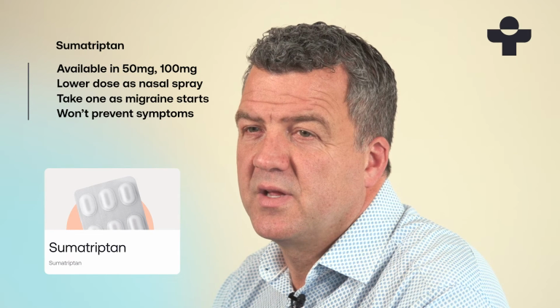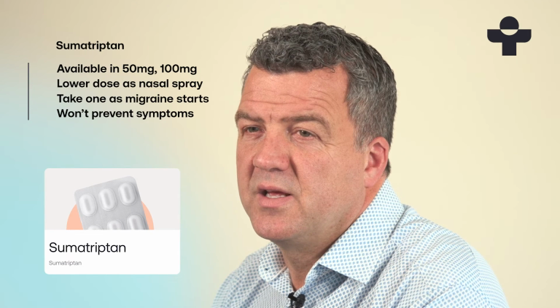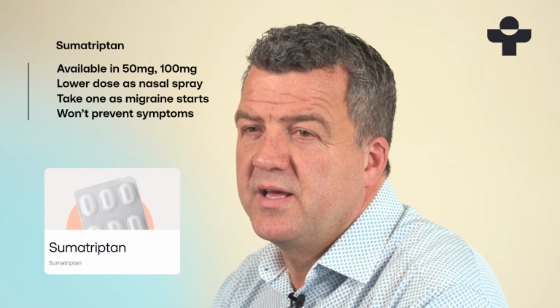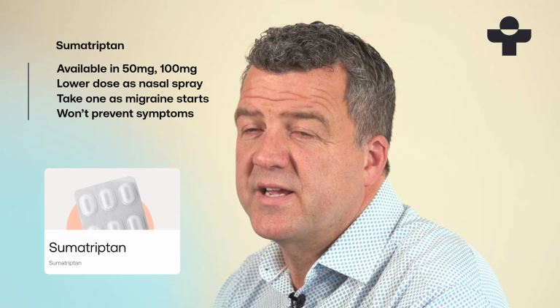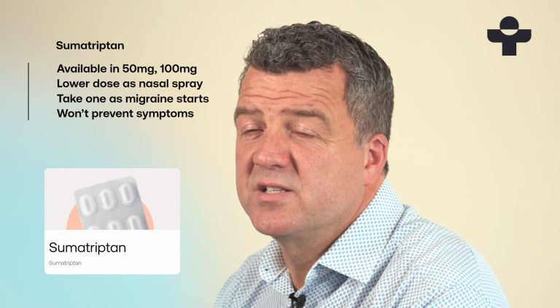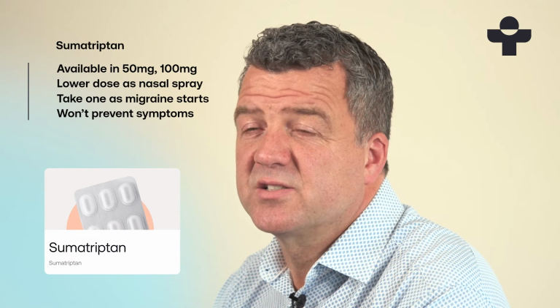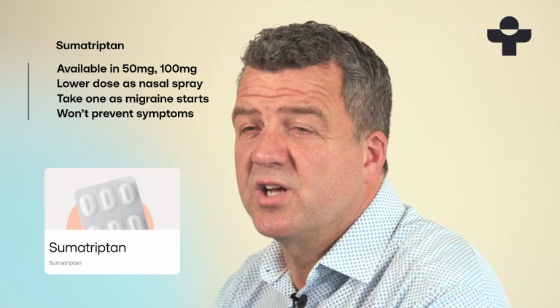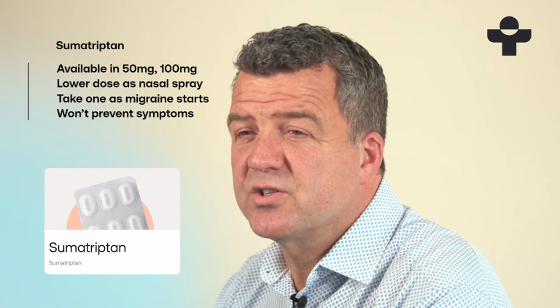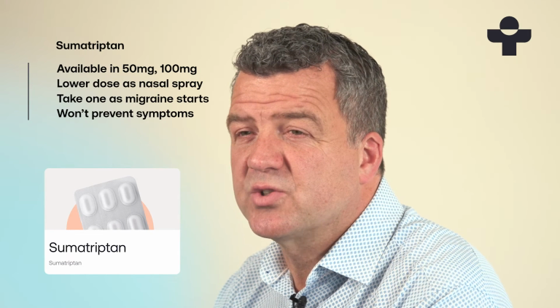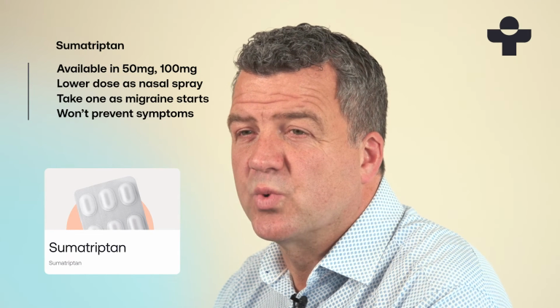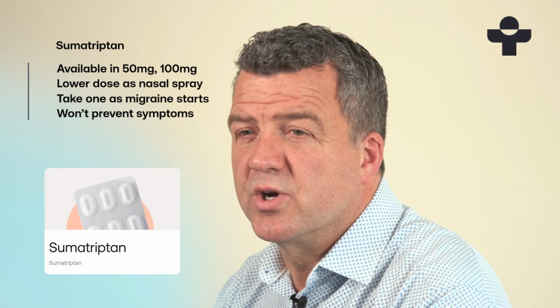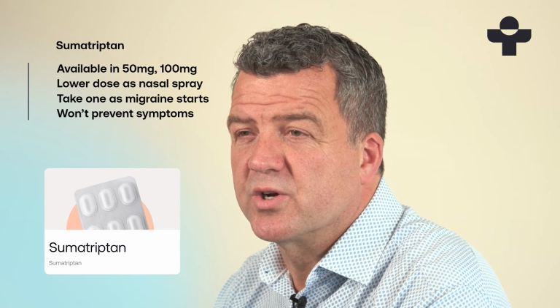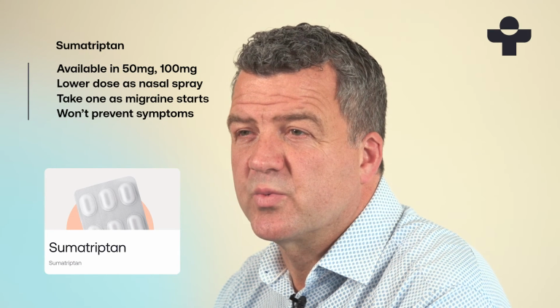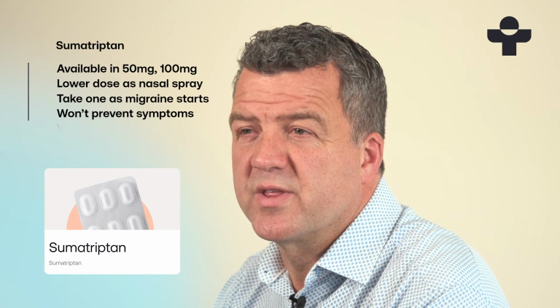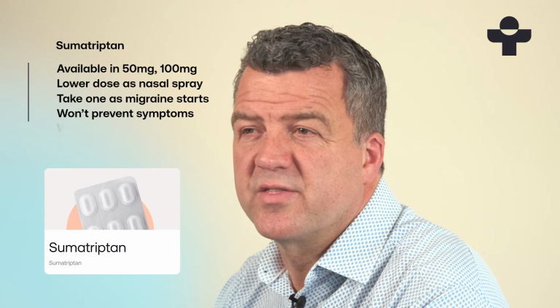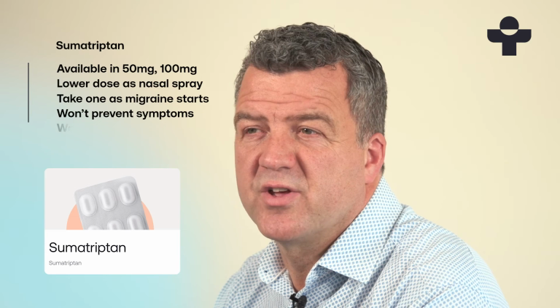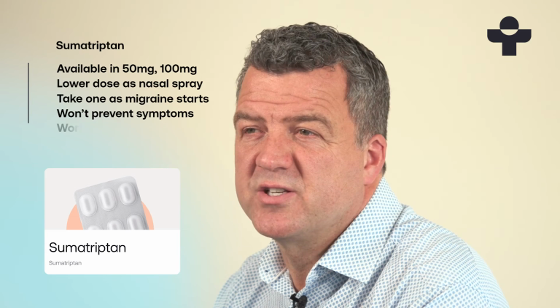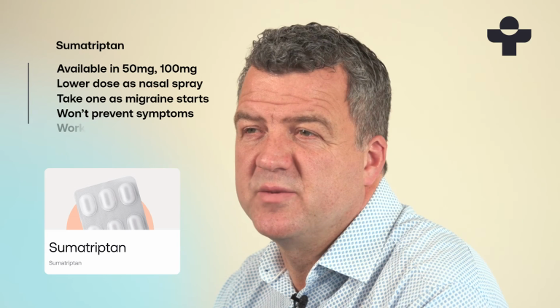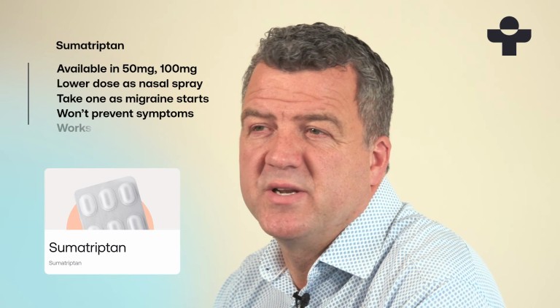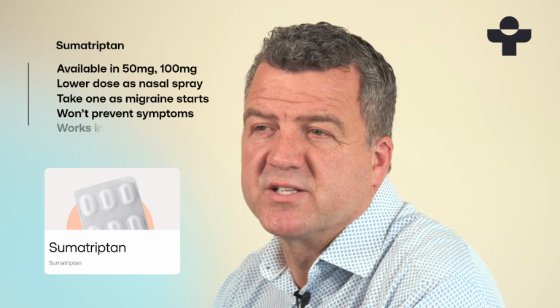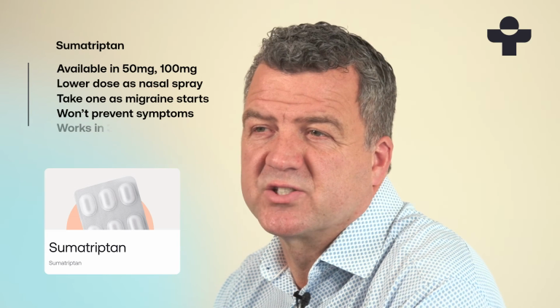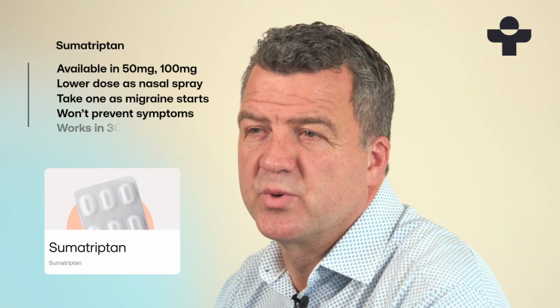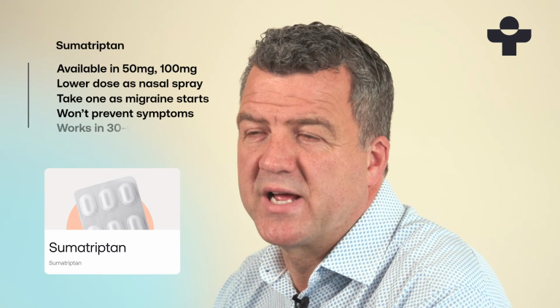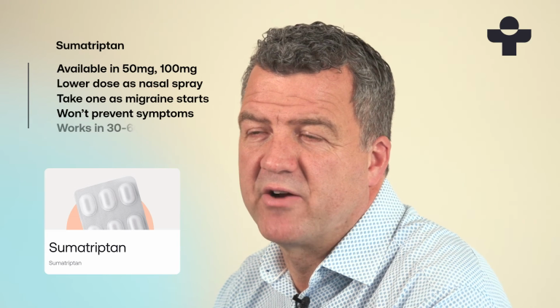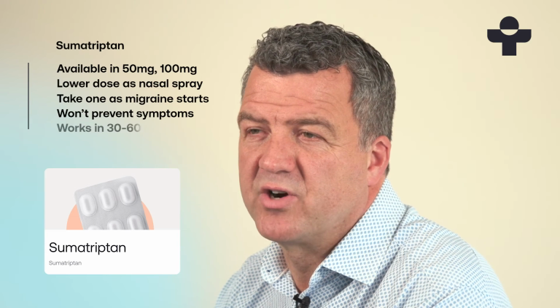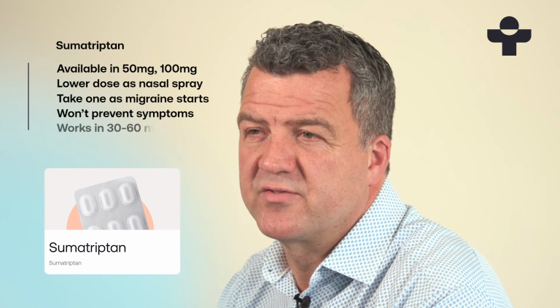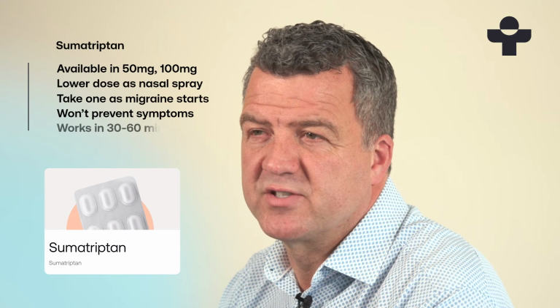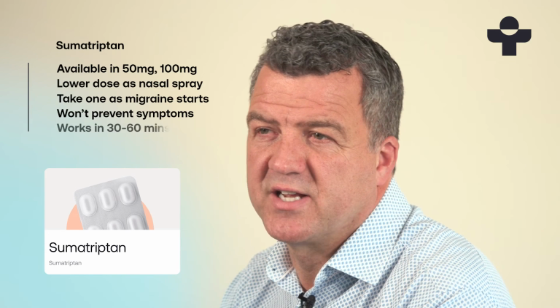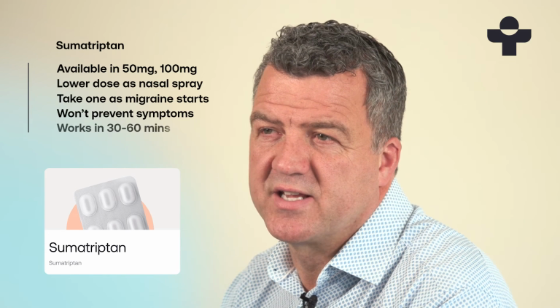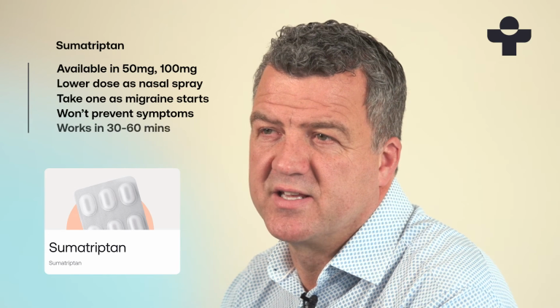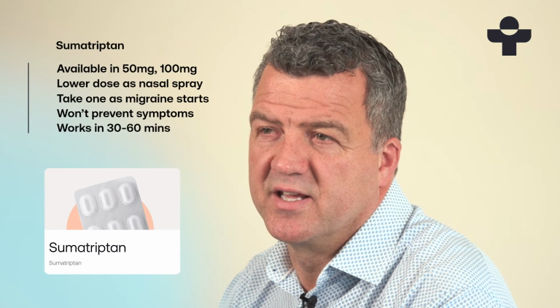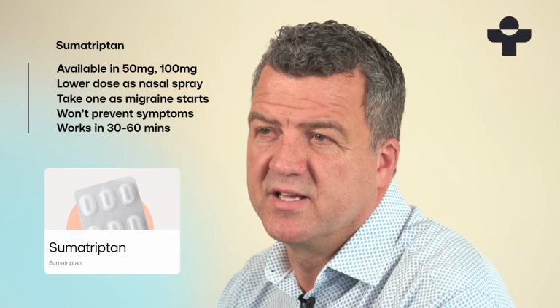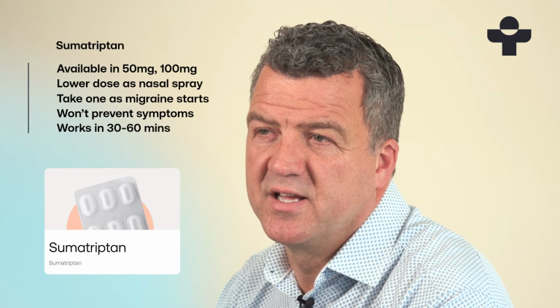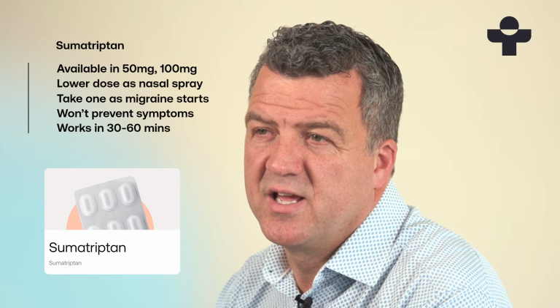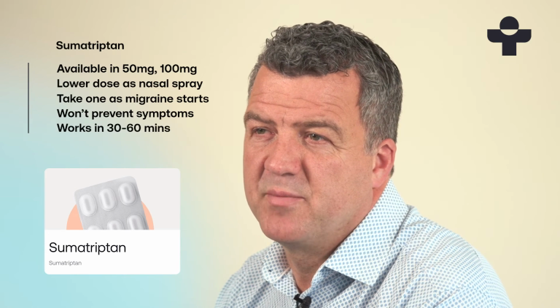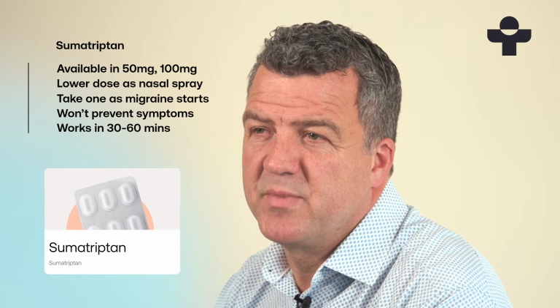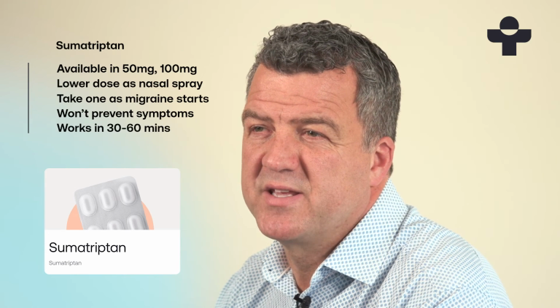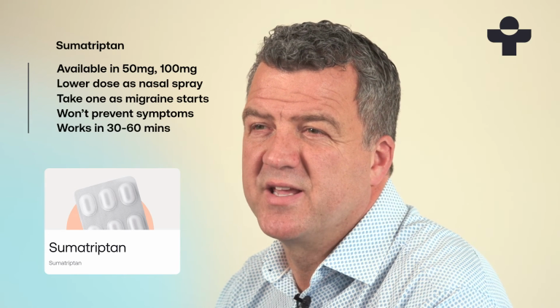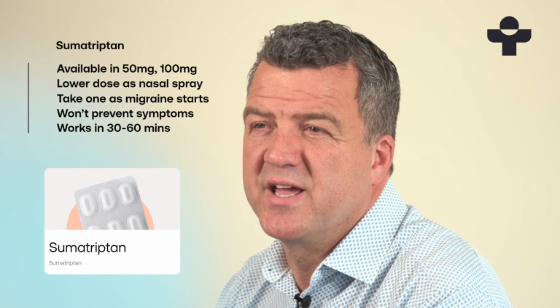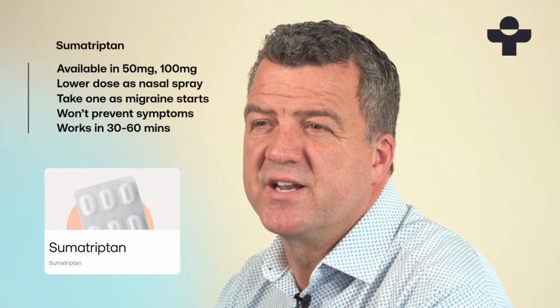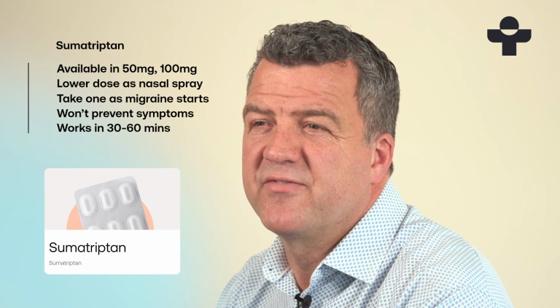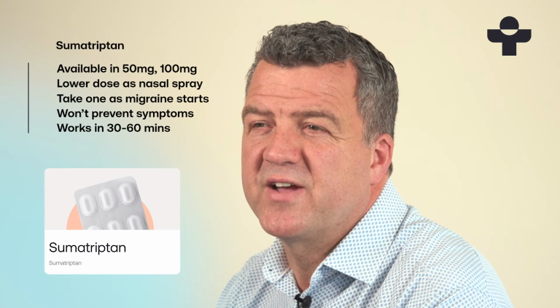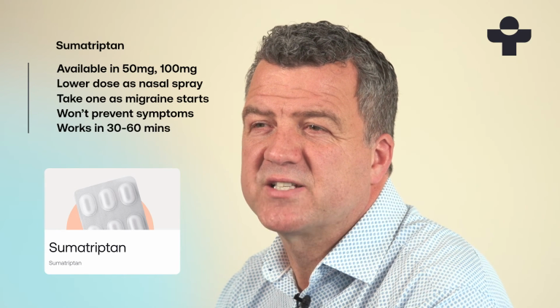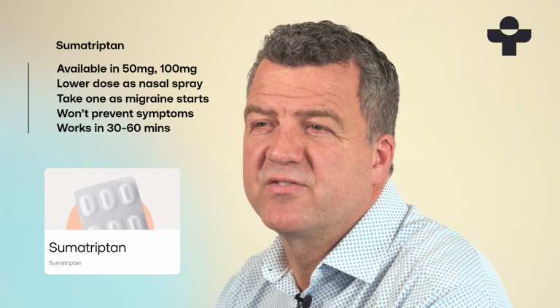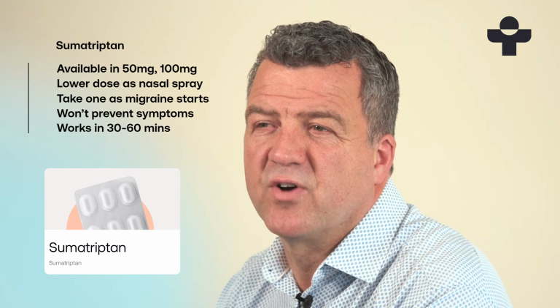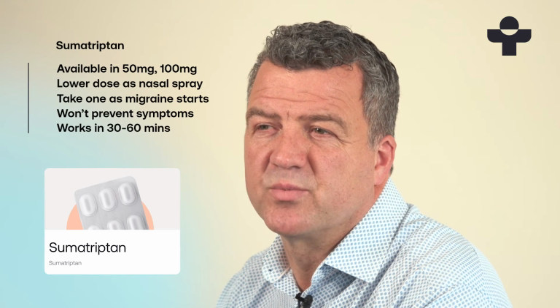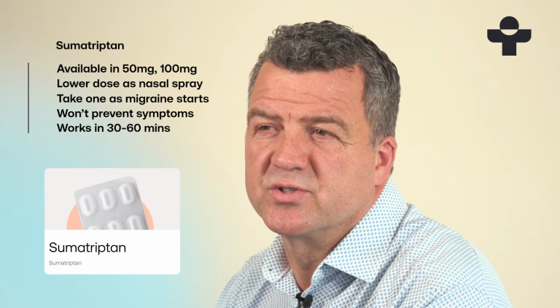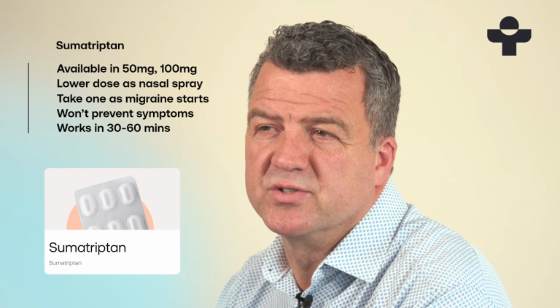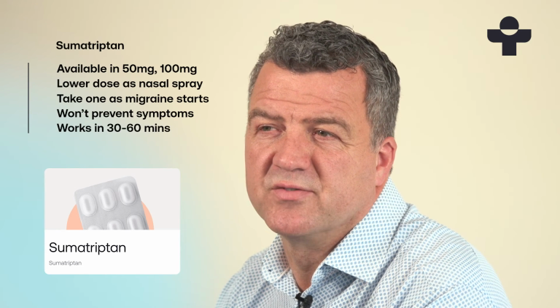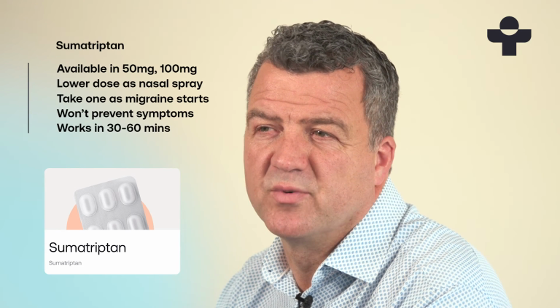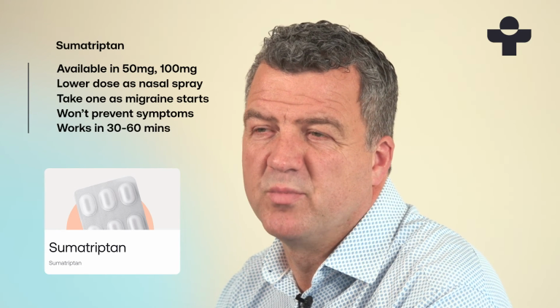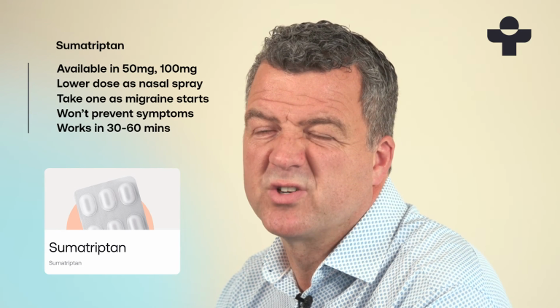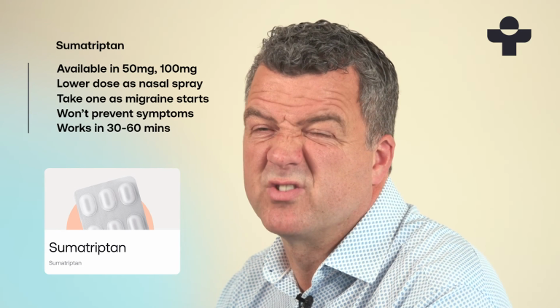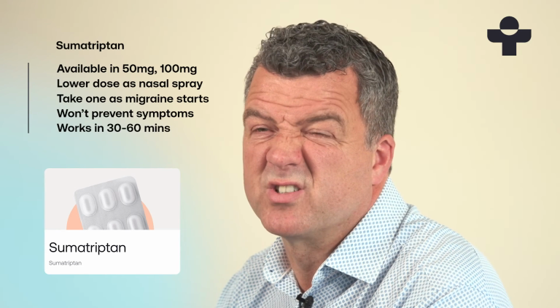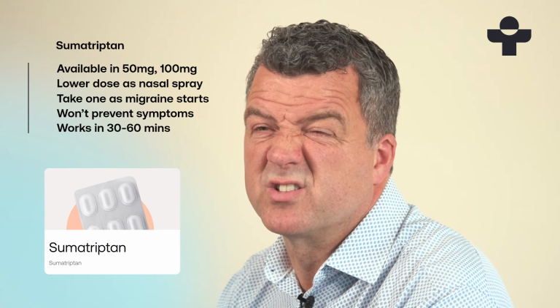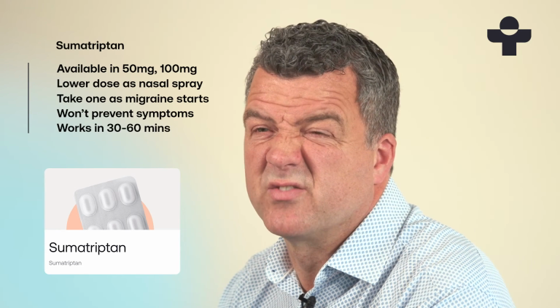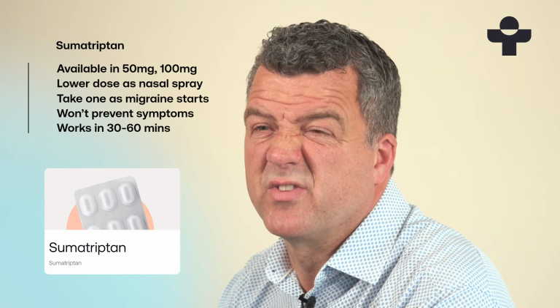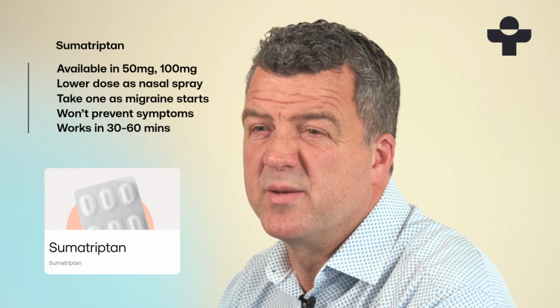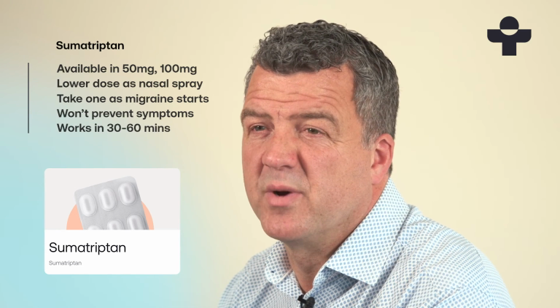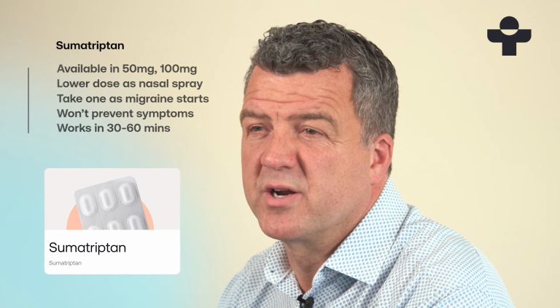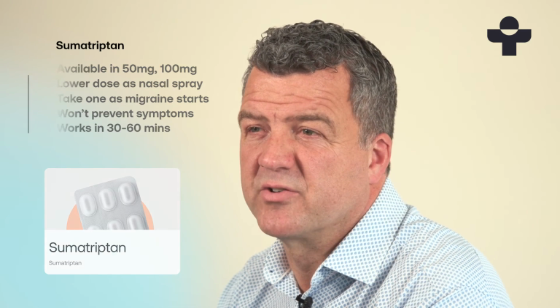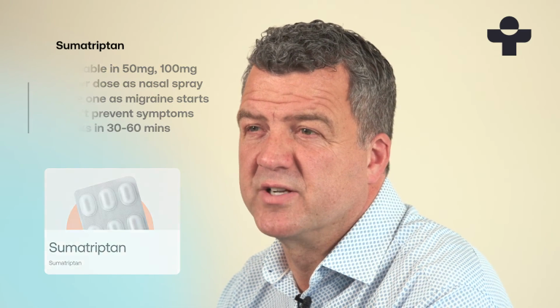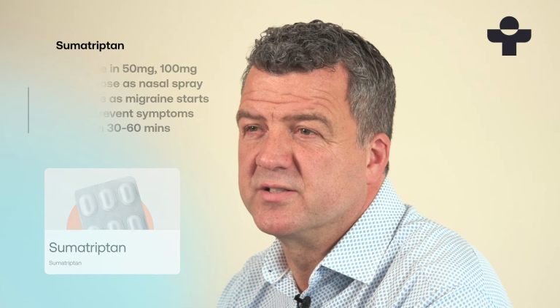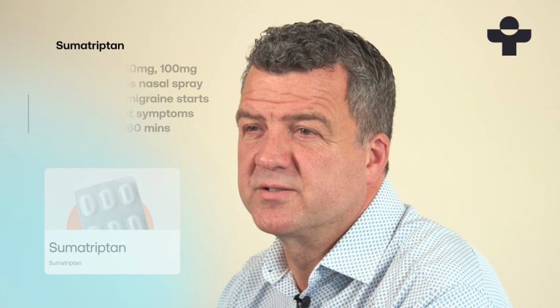It can start to work within 30 minutes to an hour after taking it, making it an effective option for moderate to severe migraines.